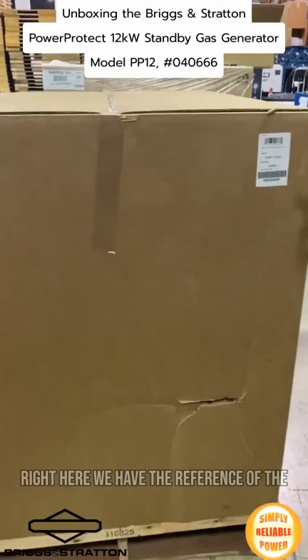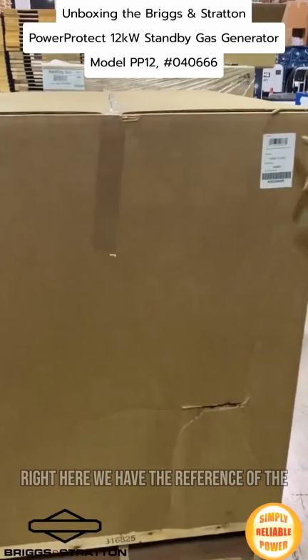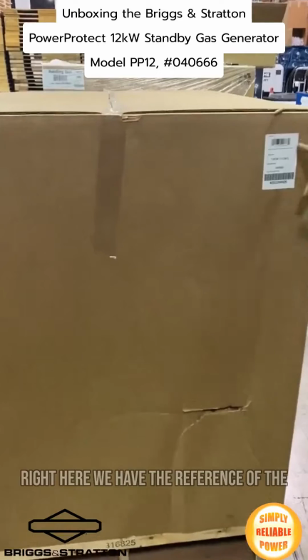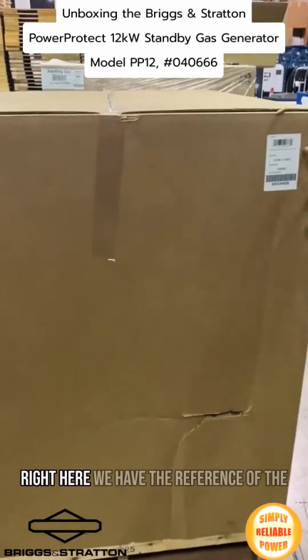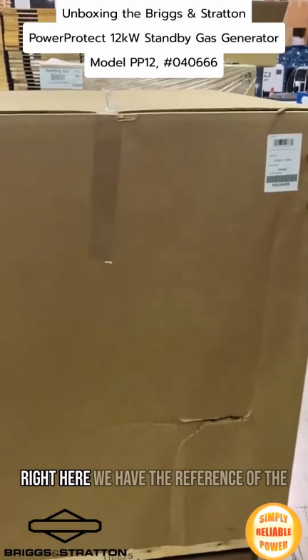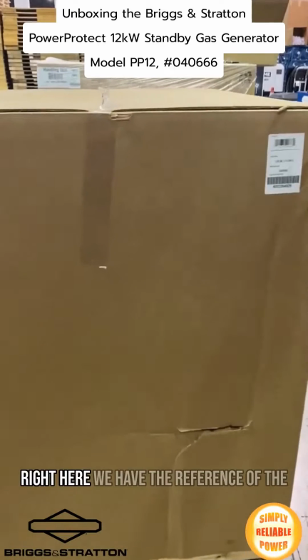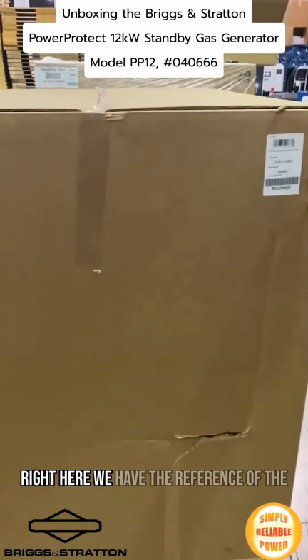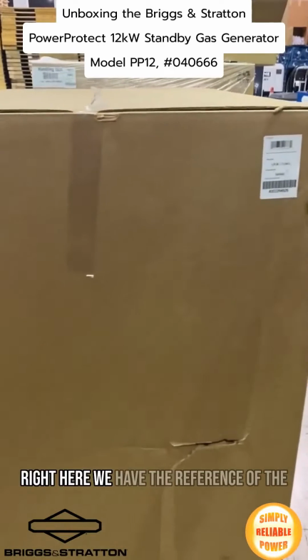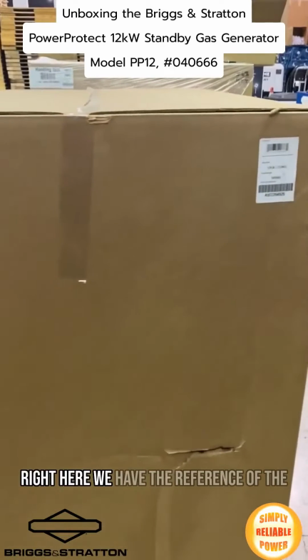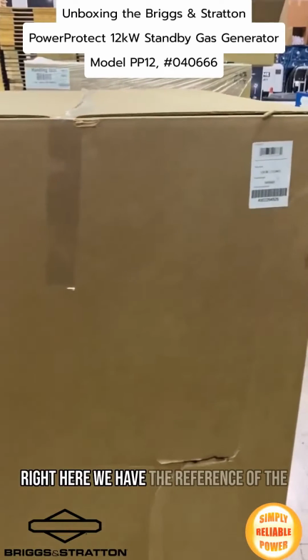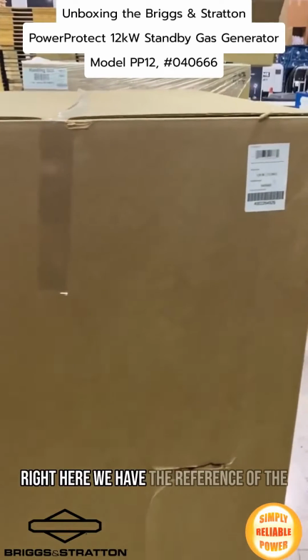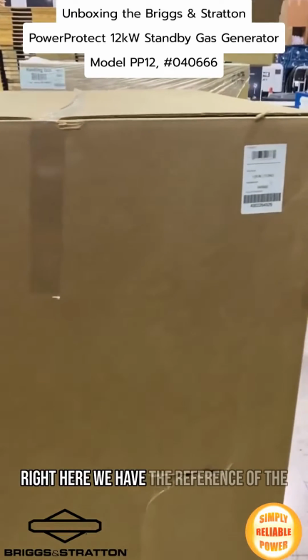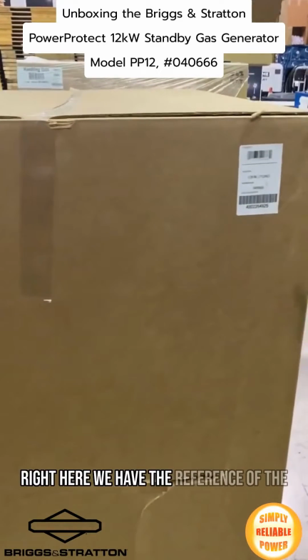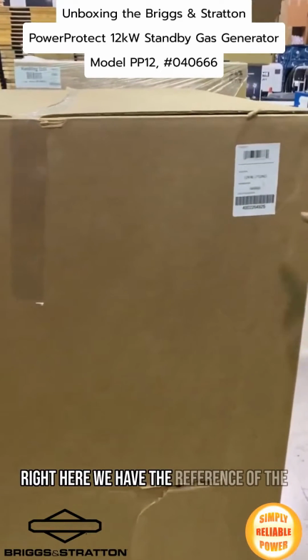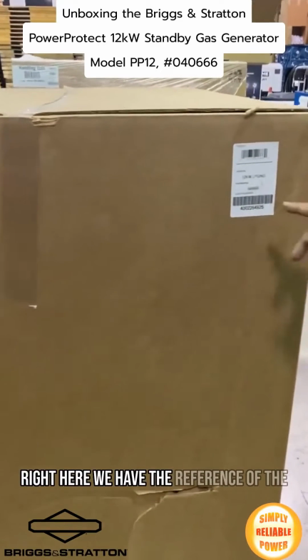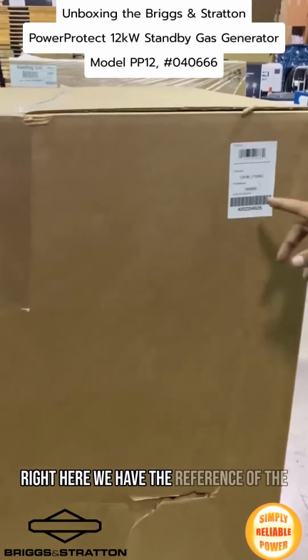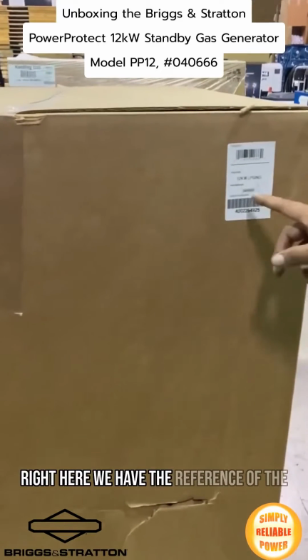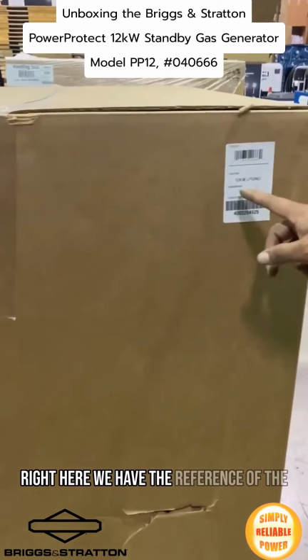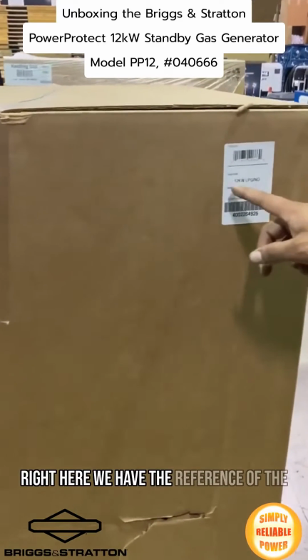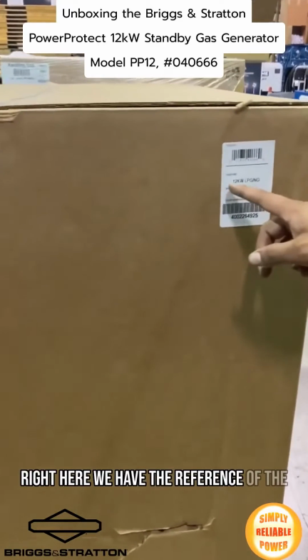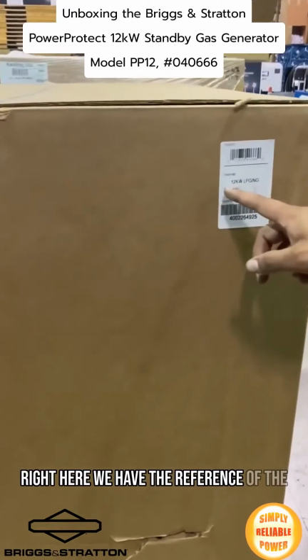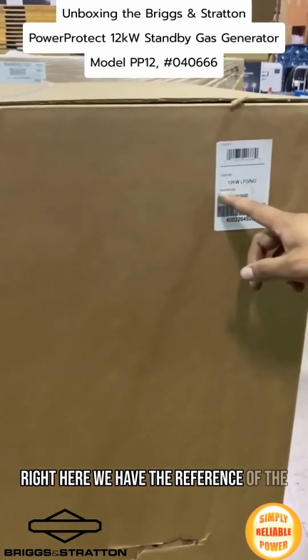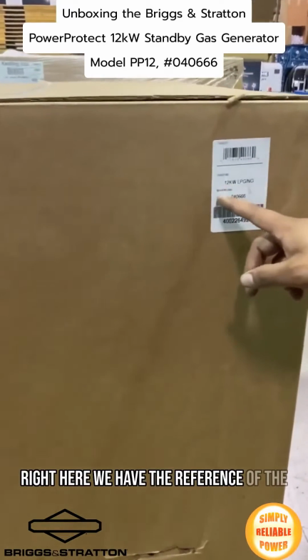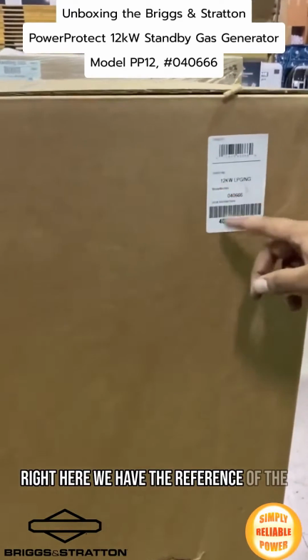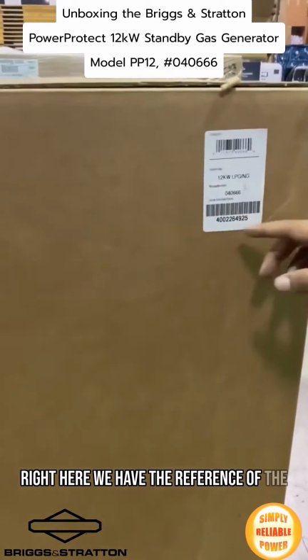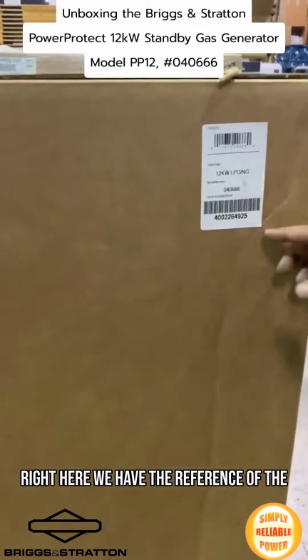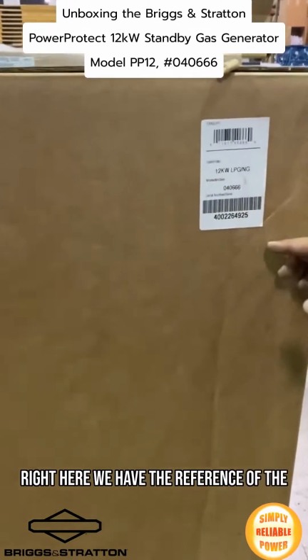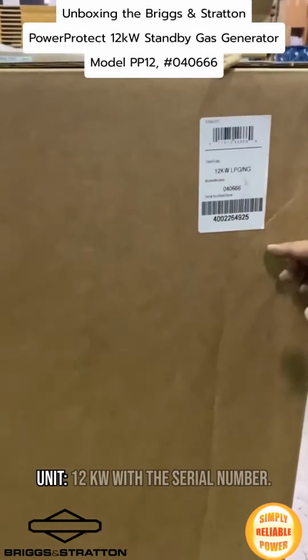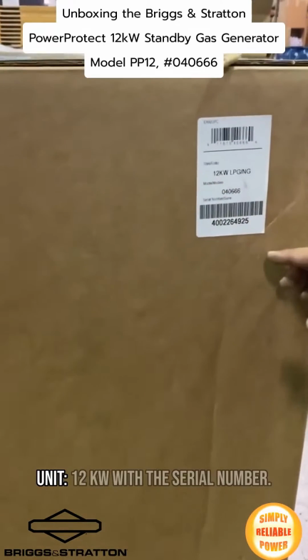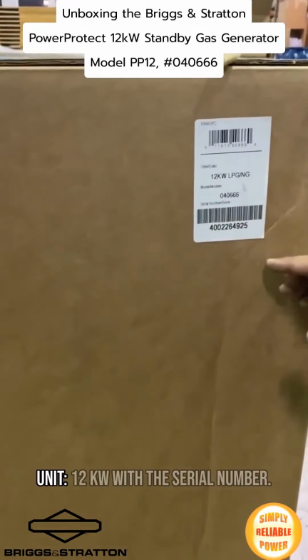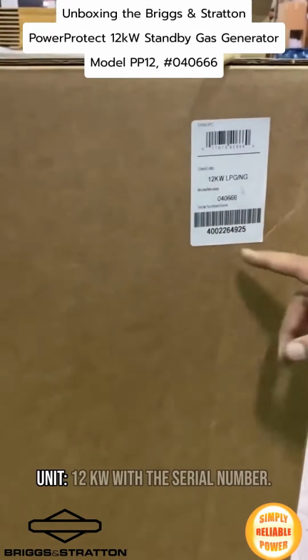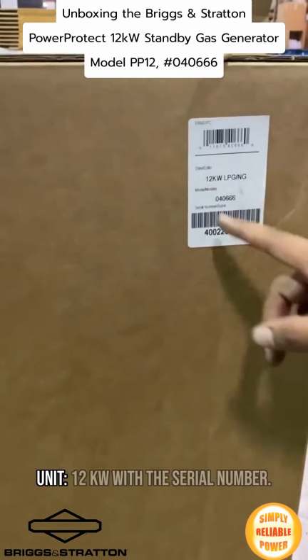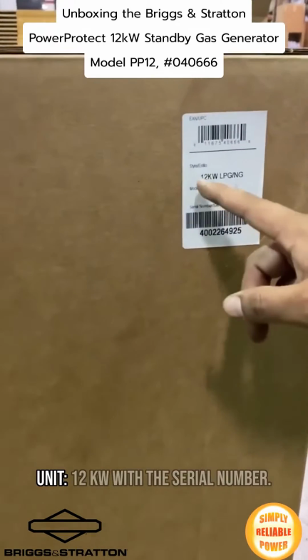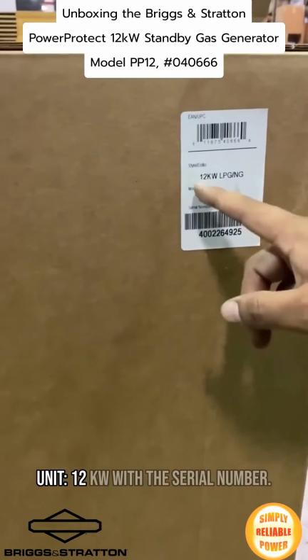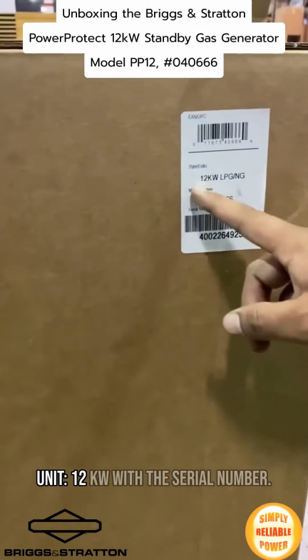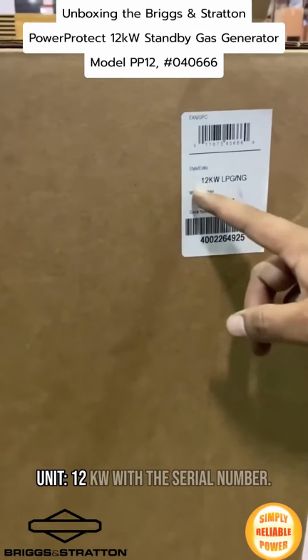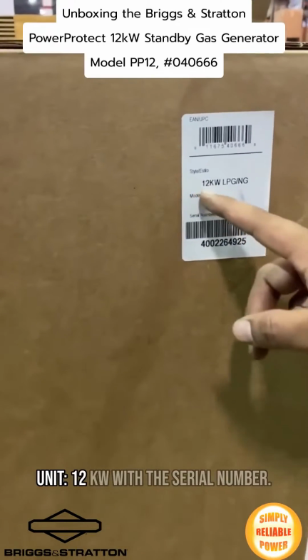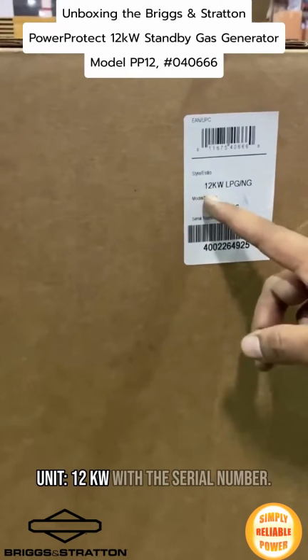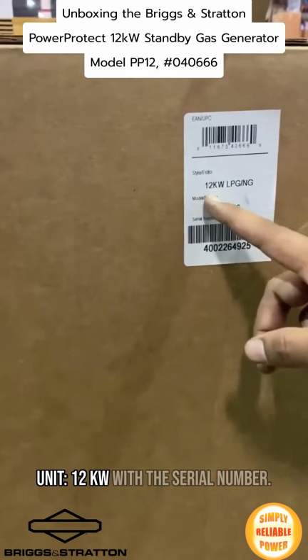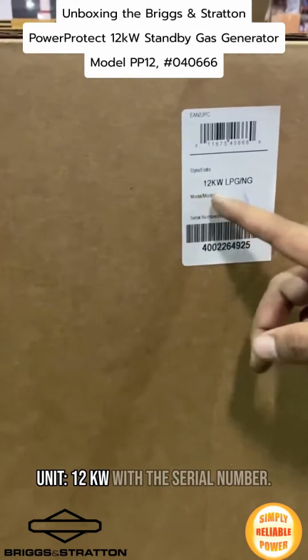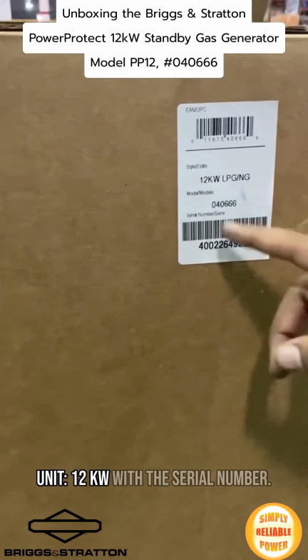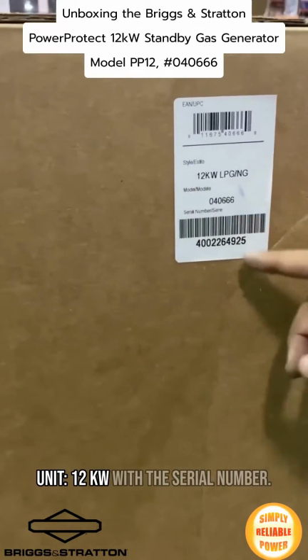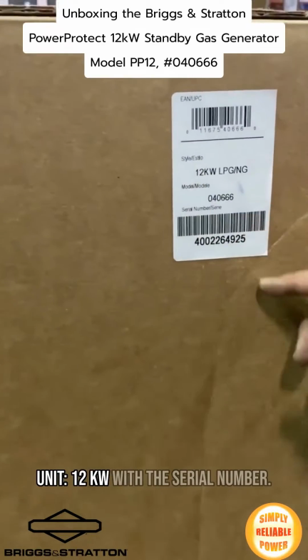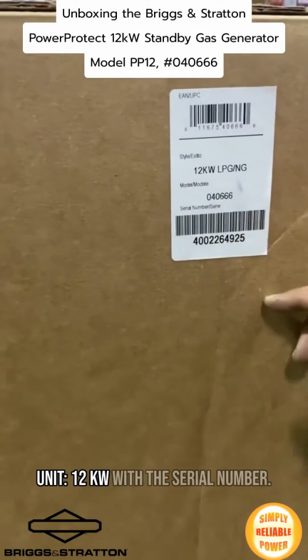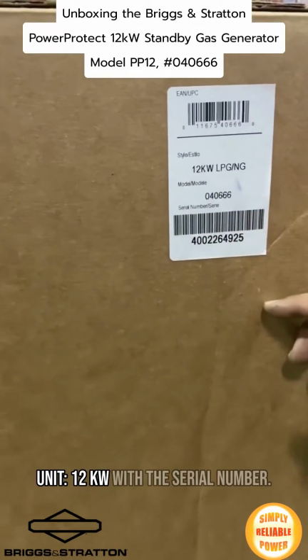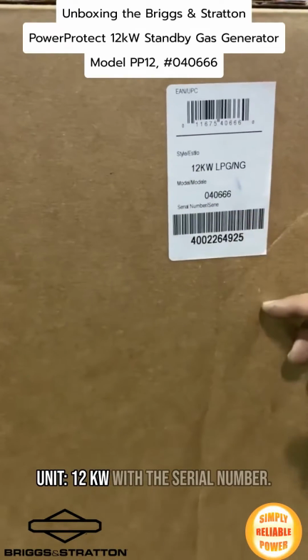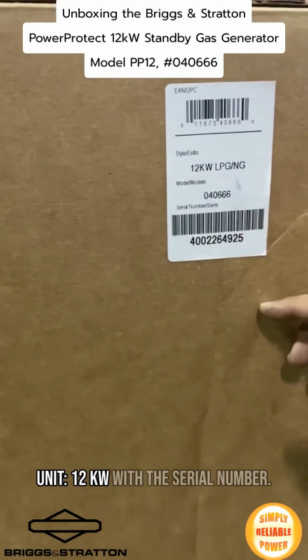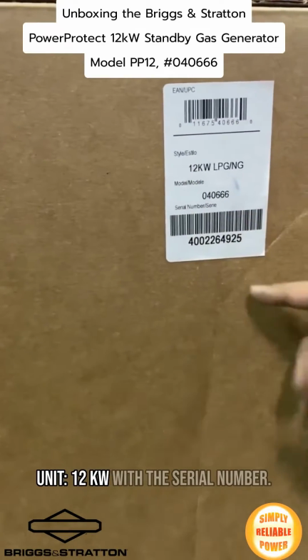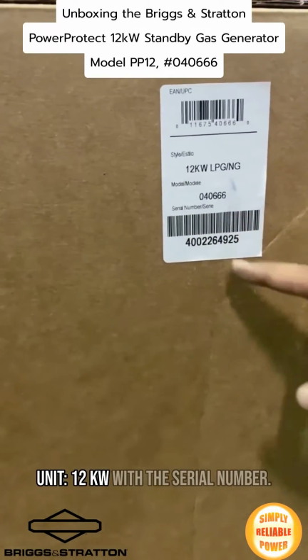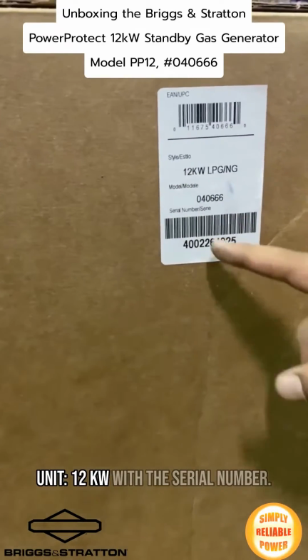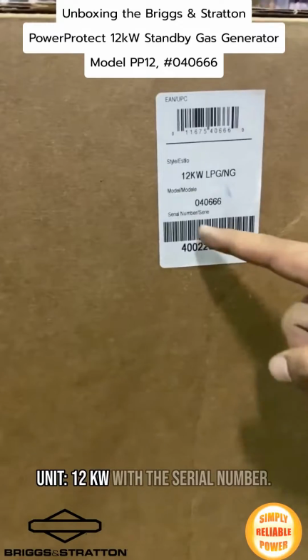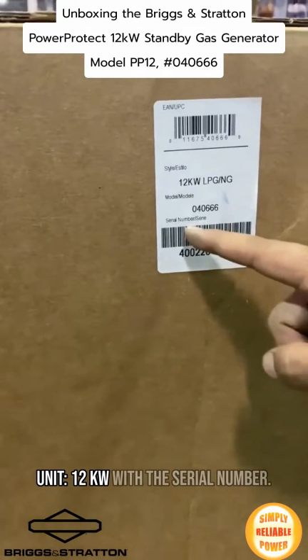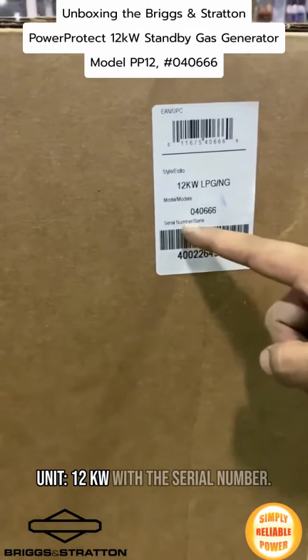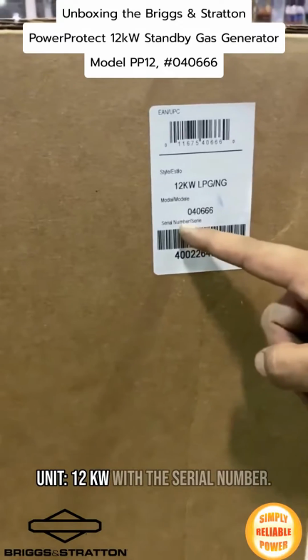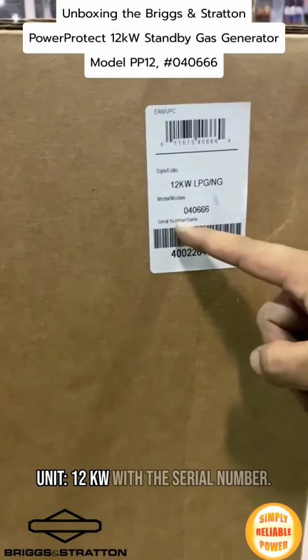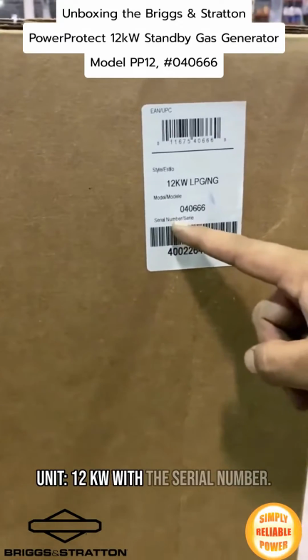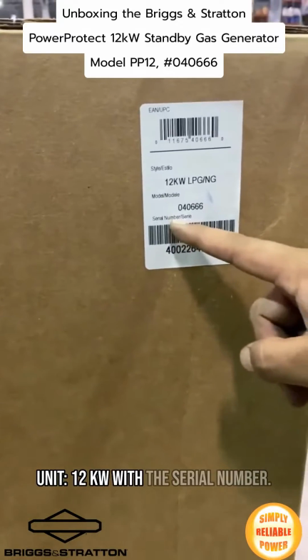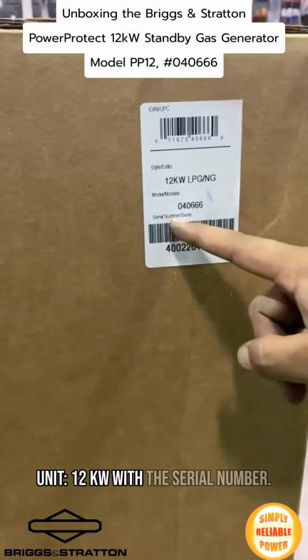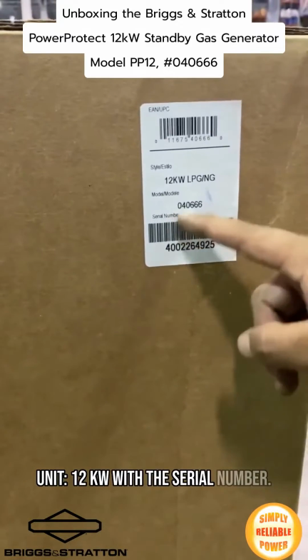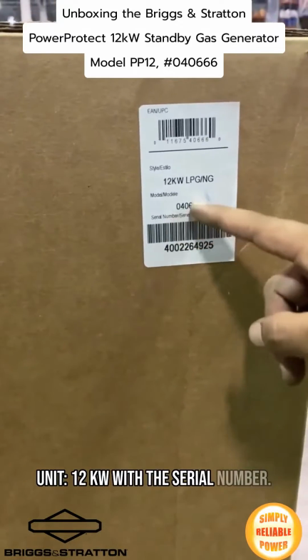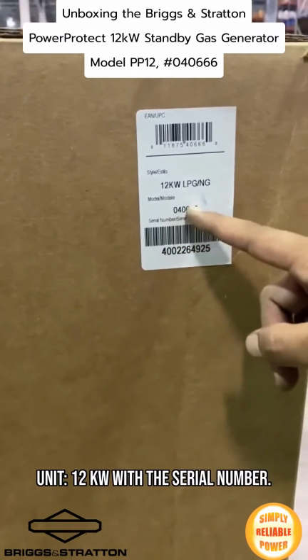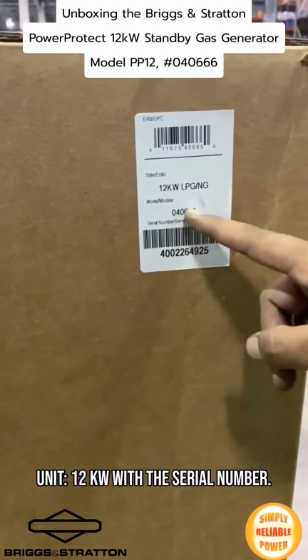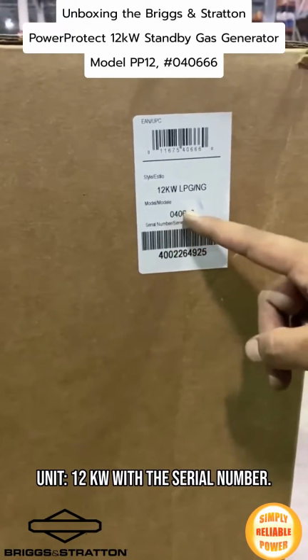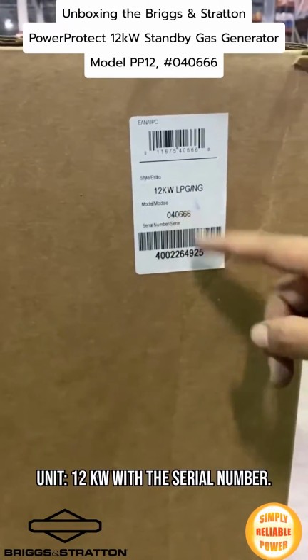Right here we have the reference of the unit: 12 kilowatt, with a serial number.